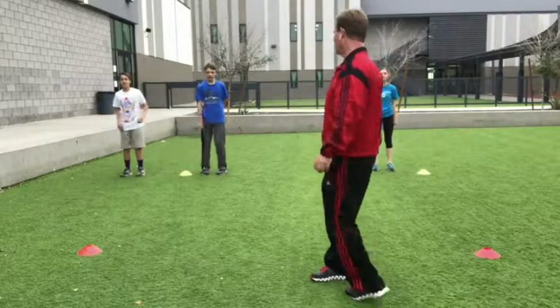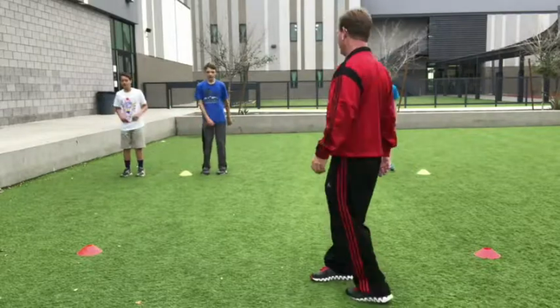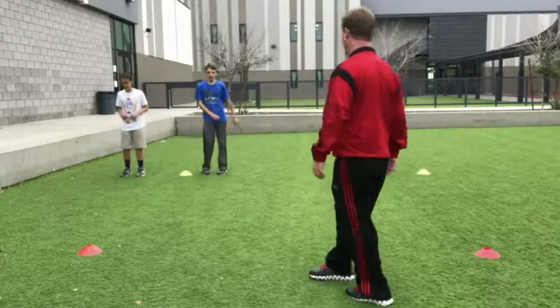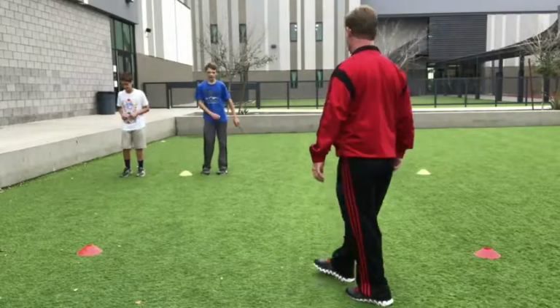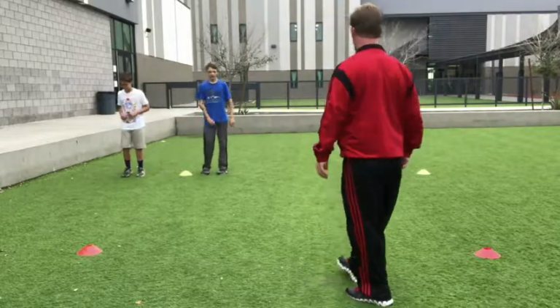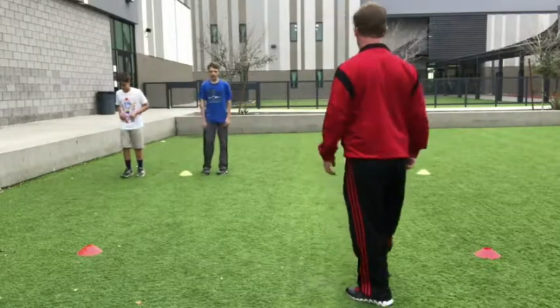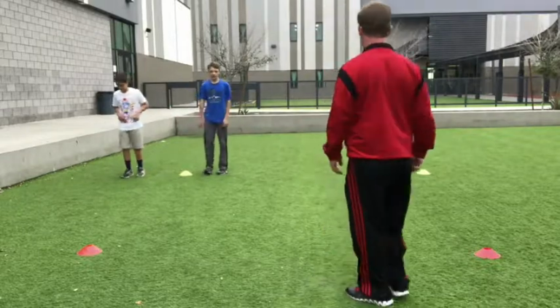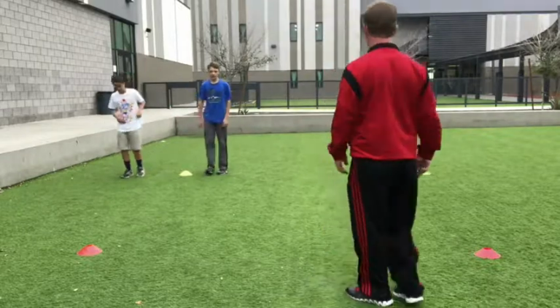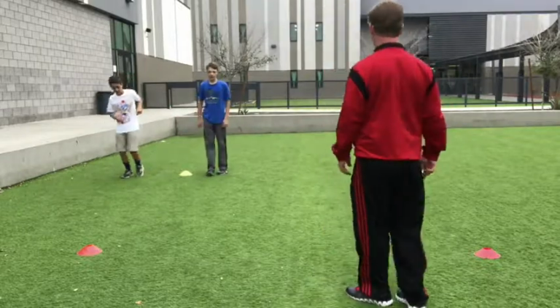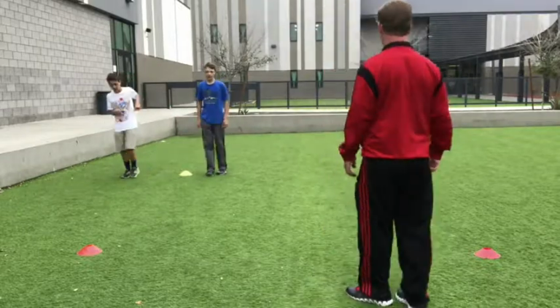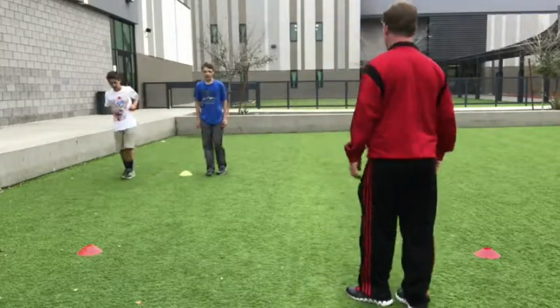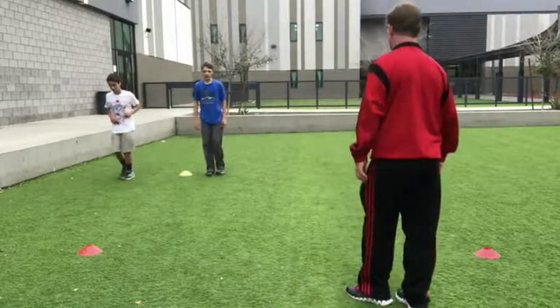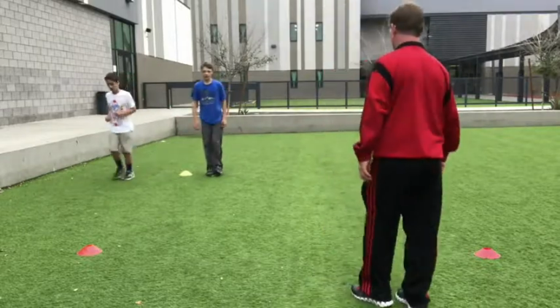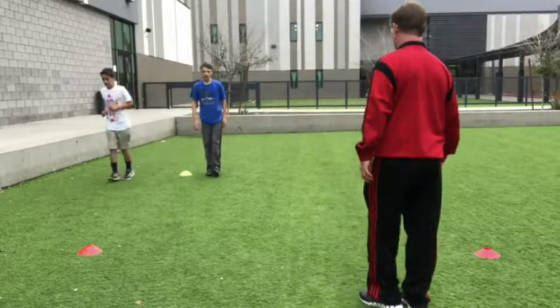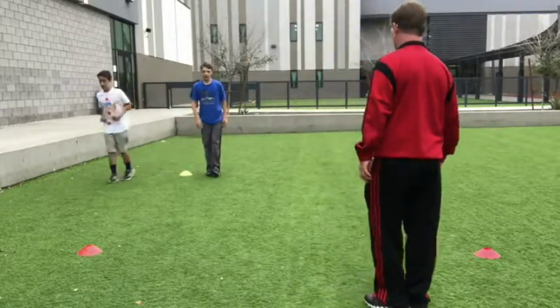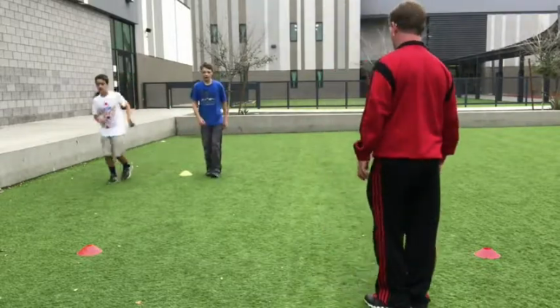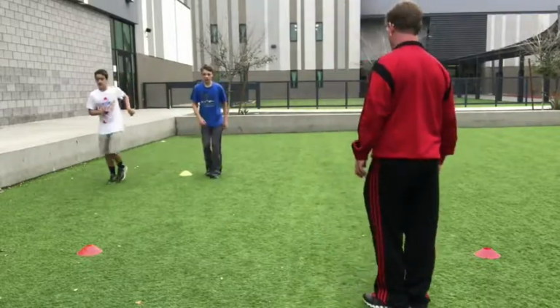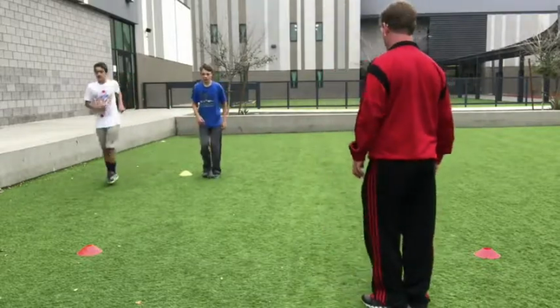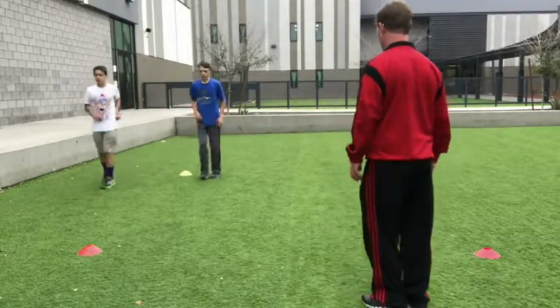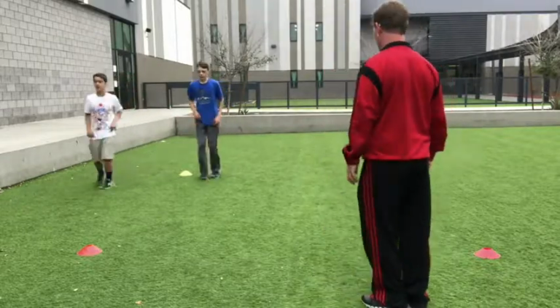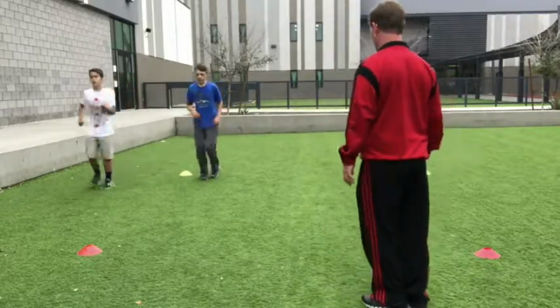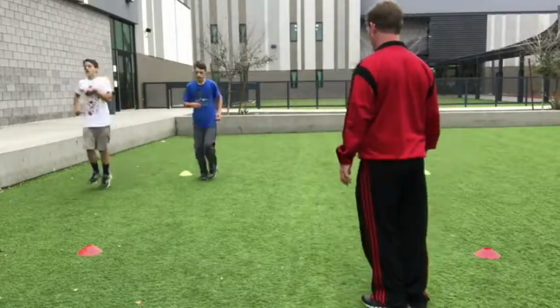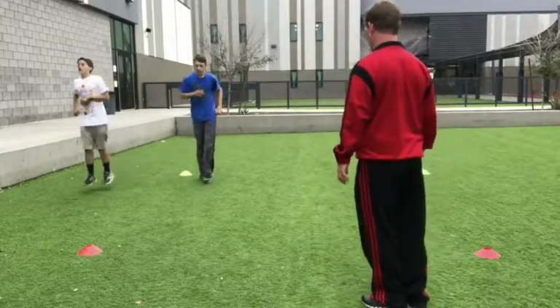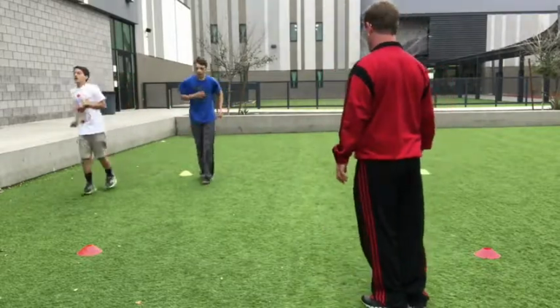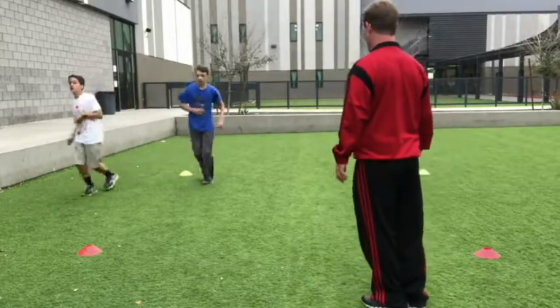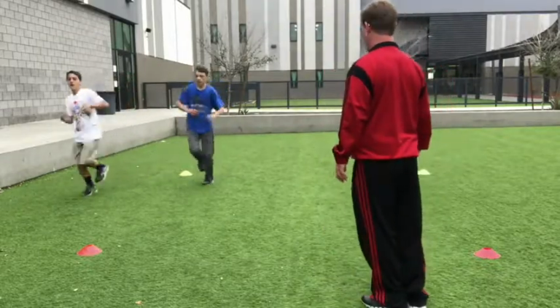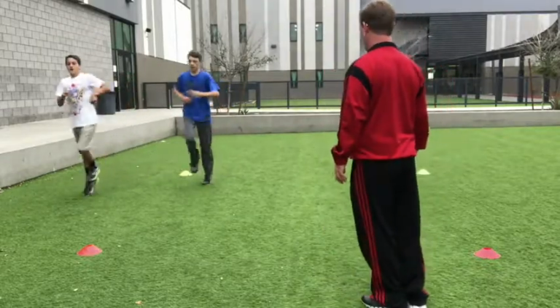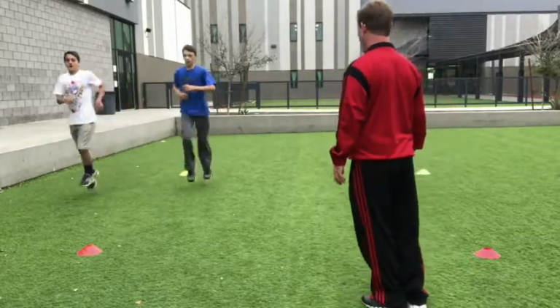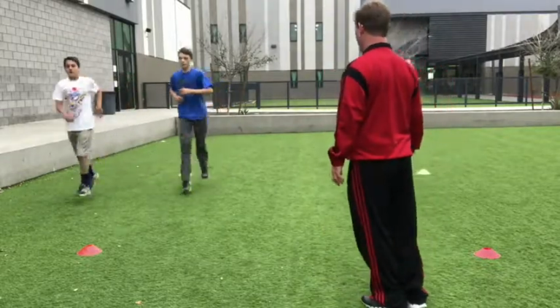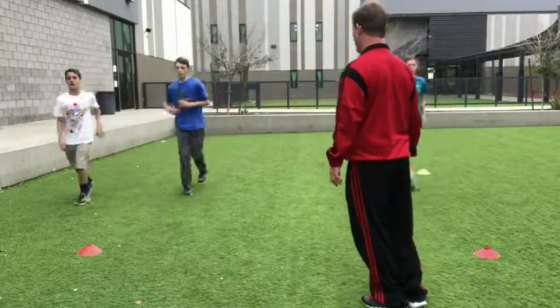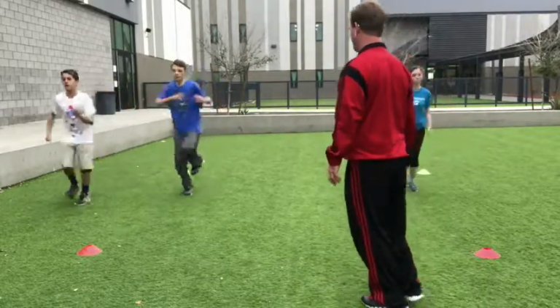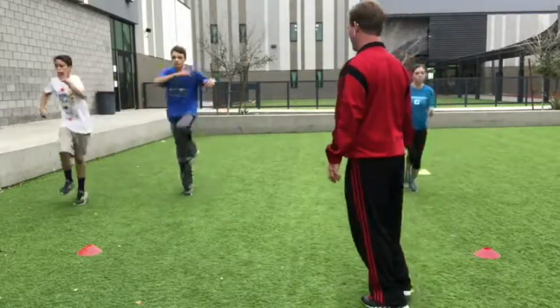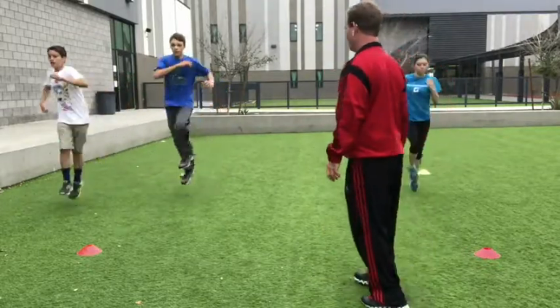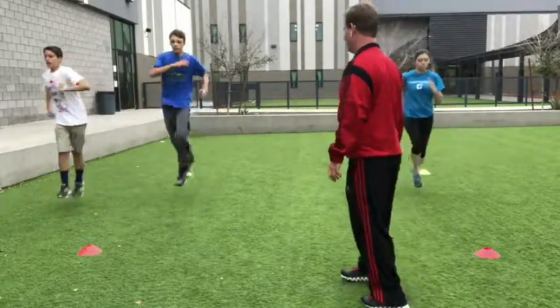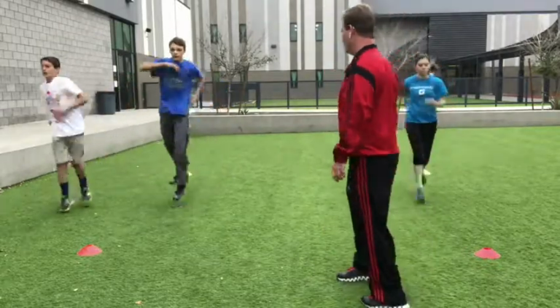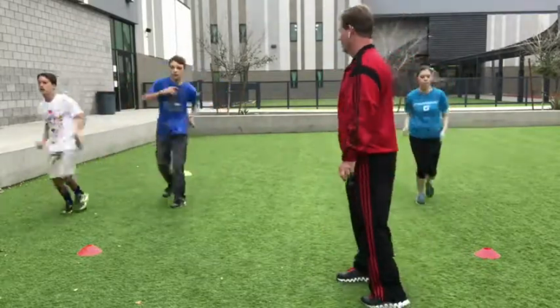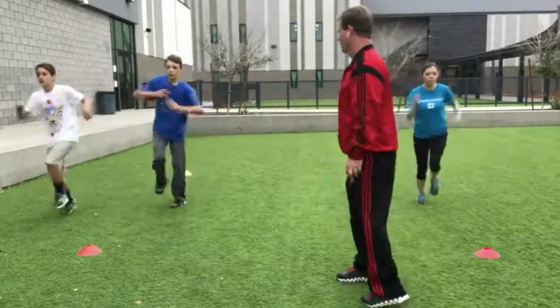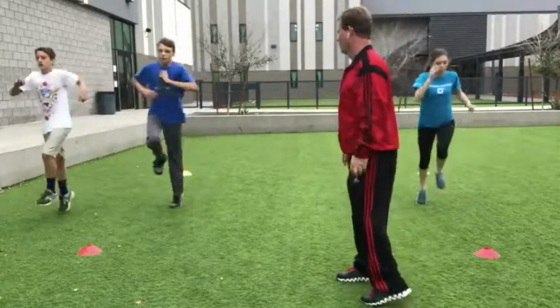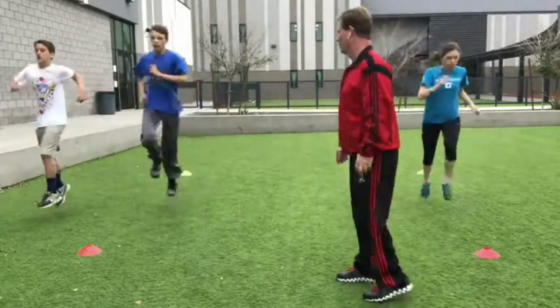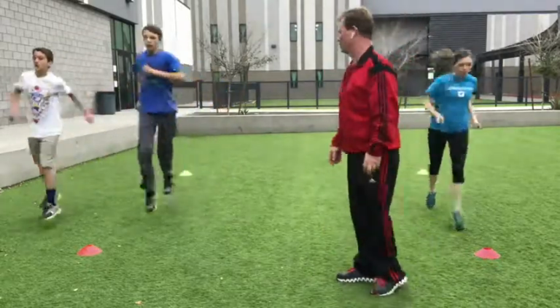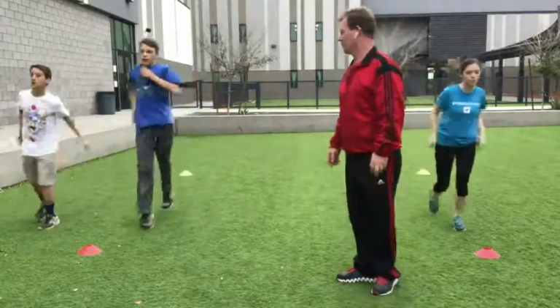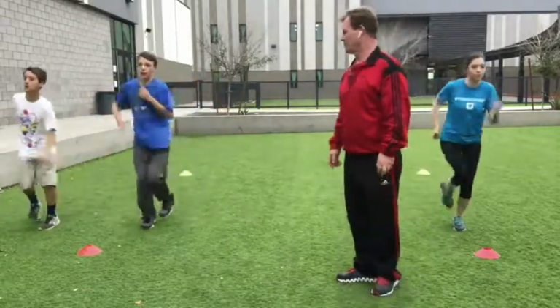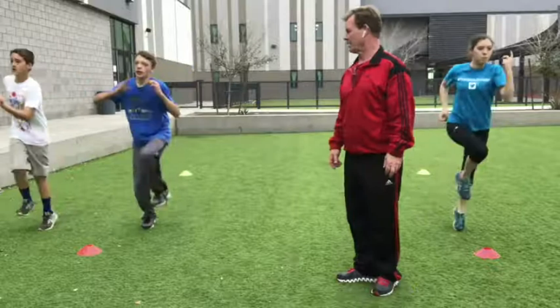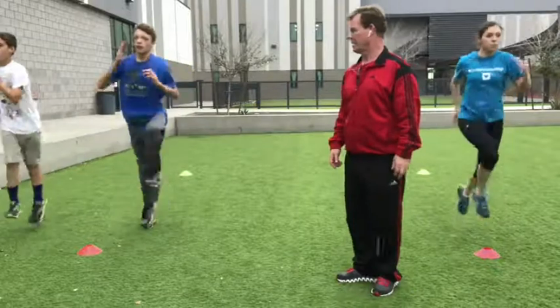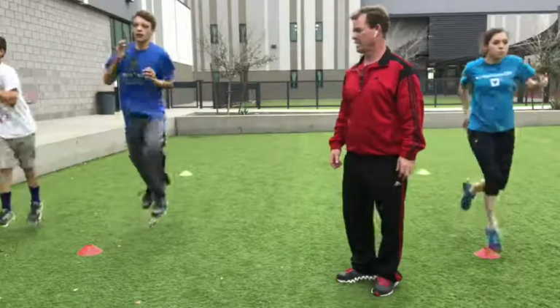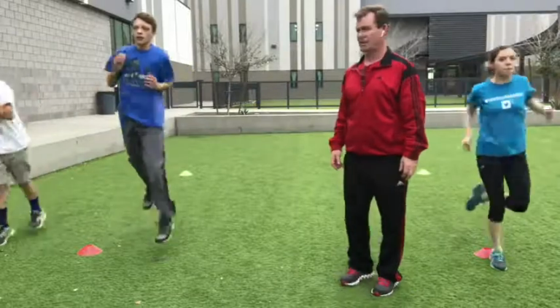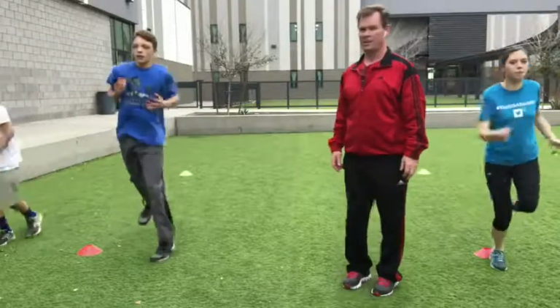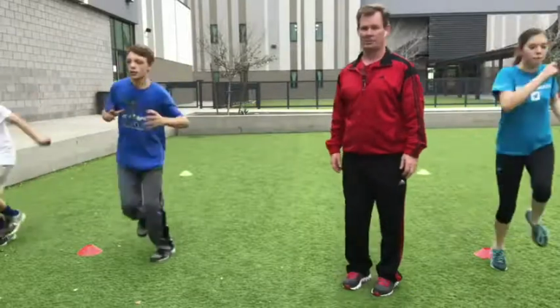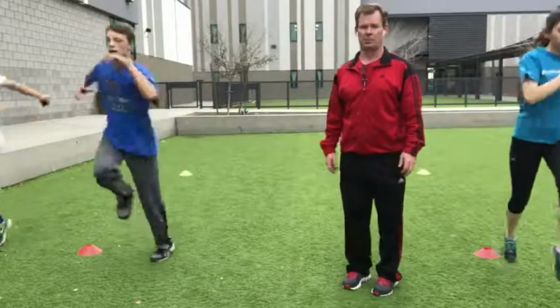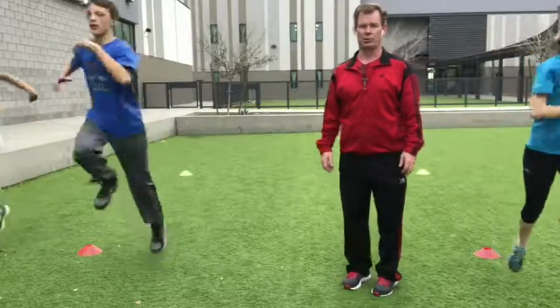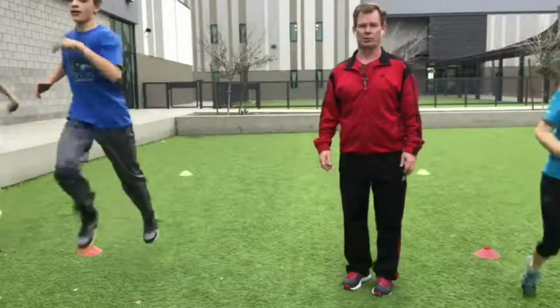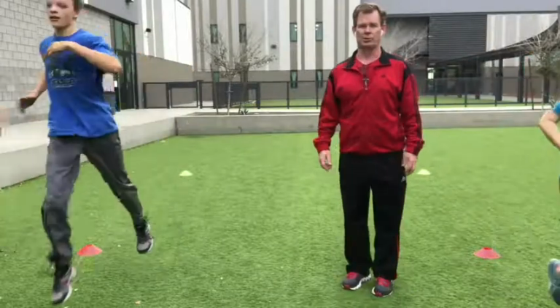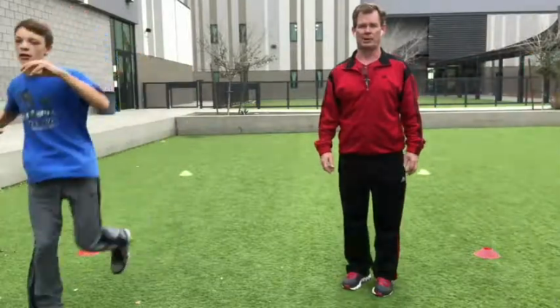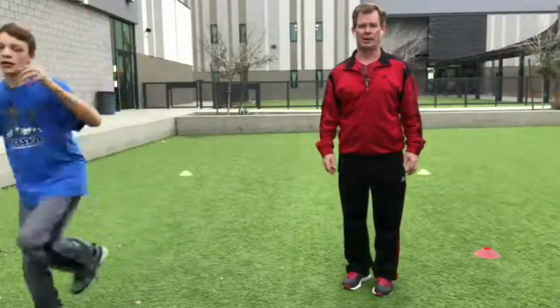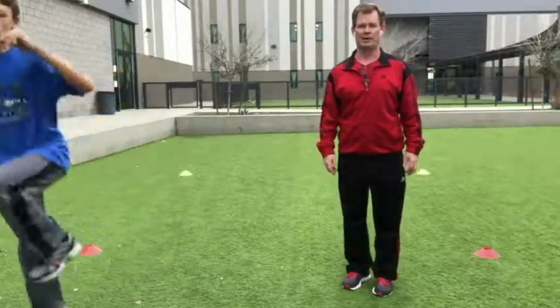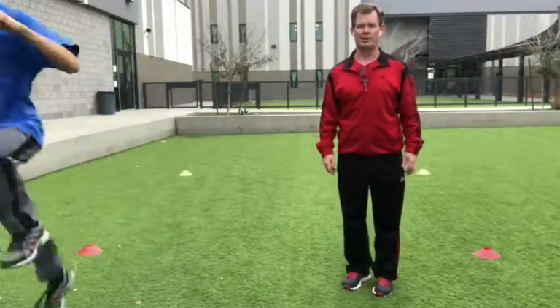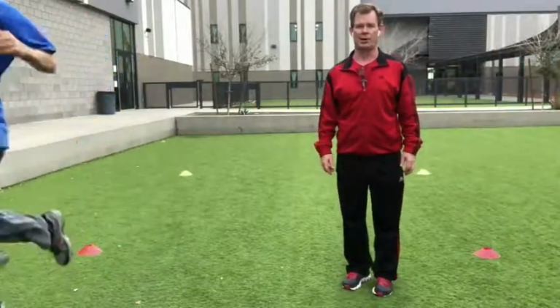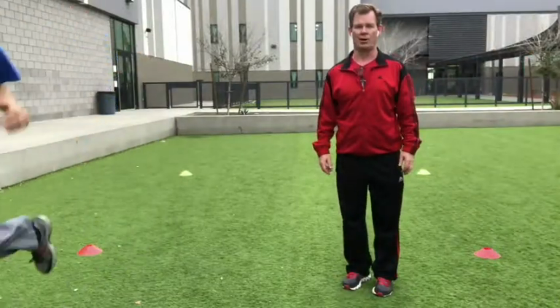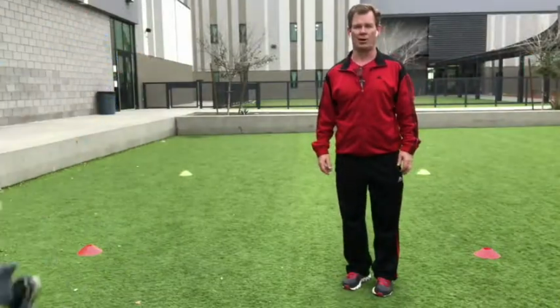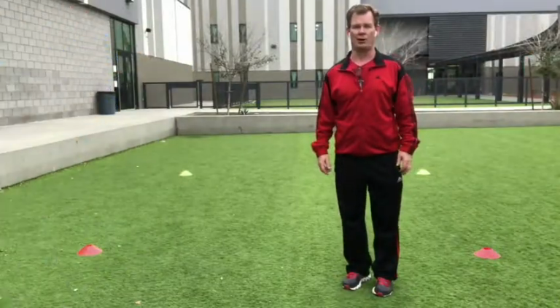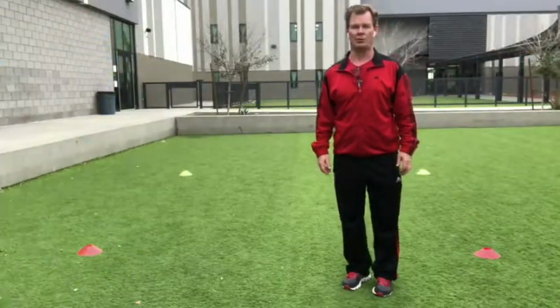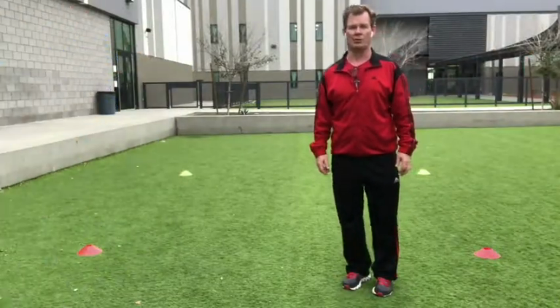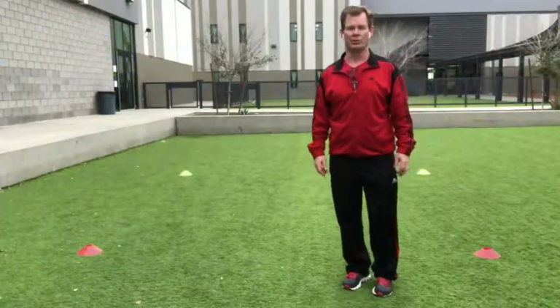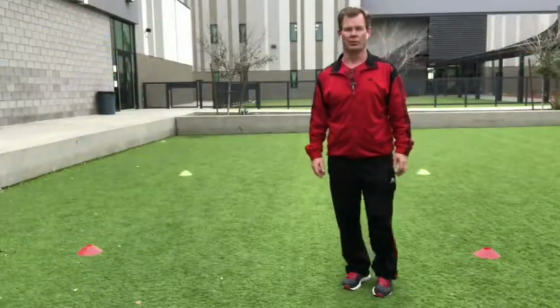Ankle flips. Go. Nice and easy. Now push — as high as you can. Make contact, push. Body tall. Good.